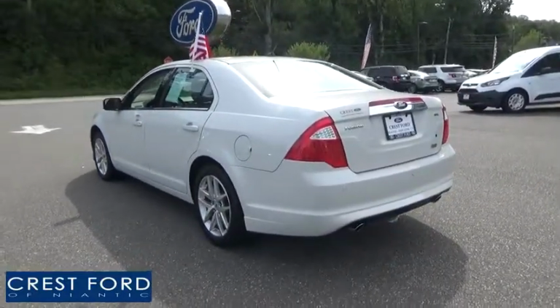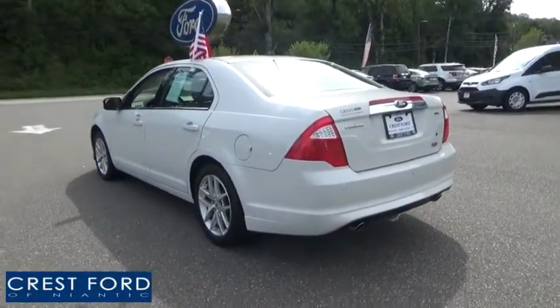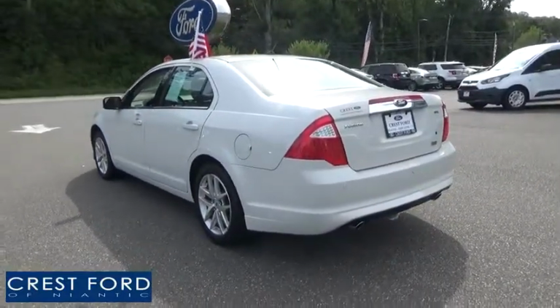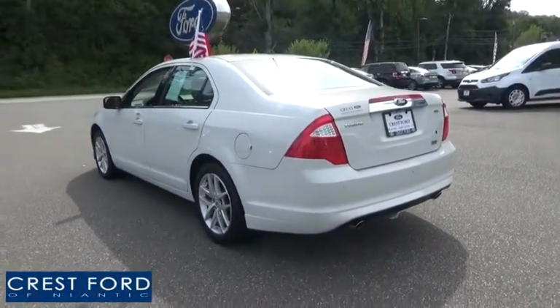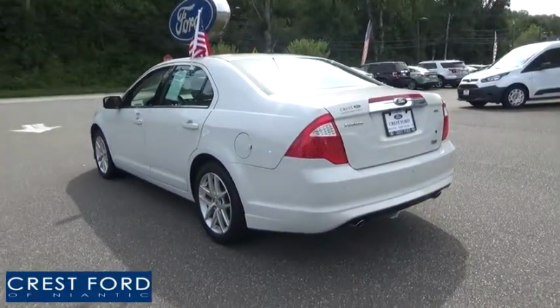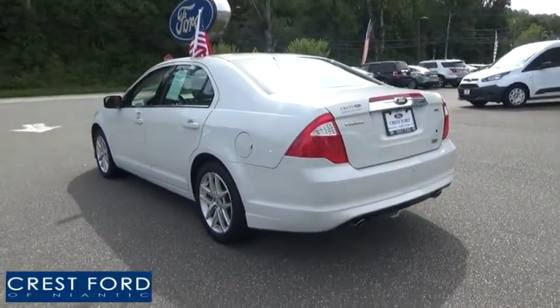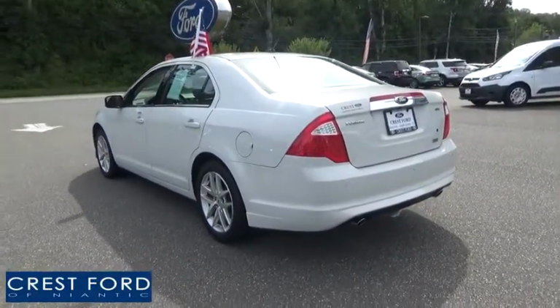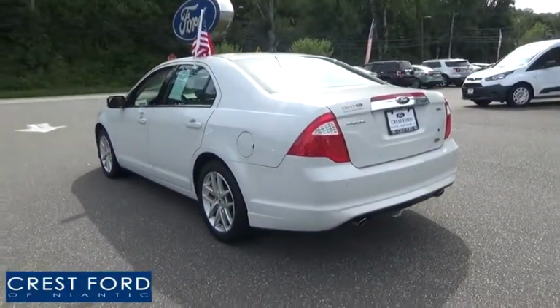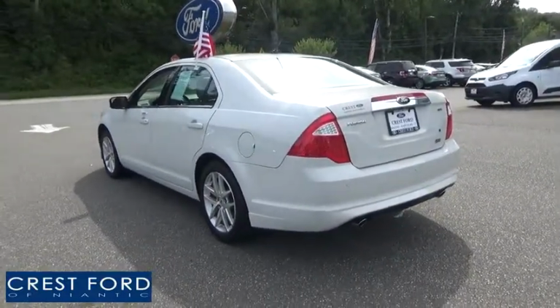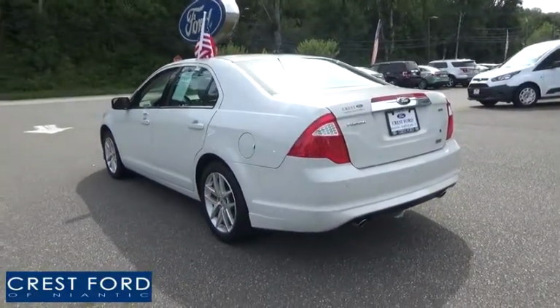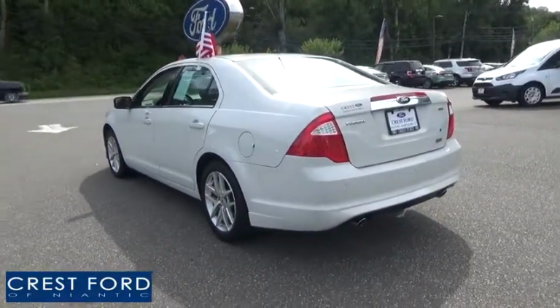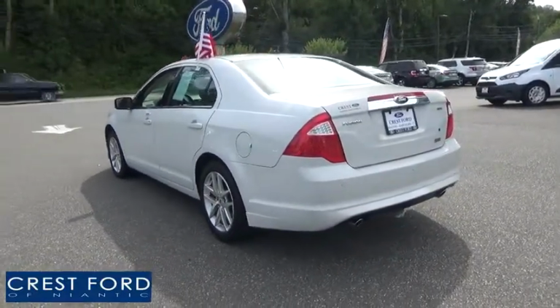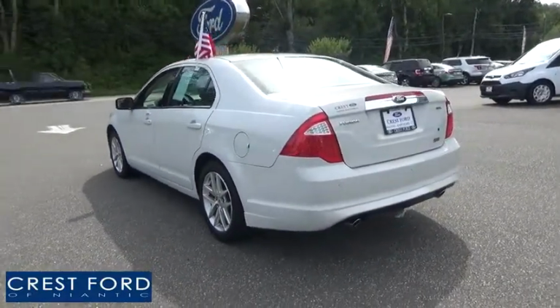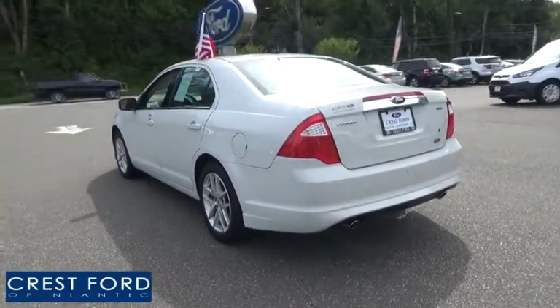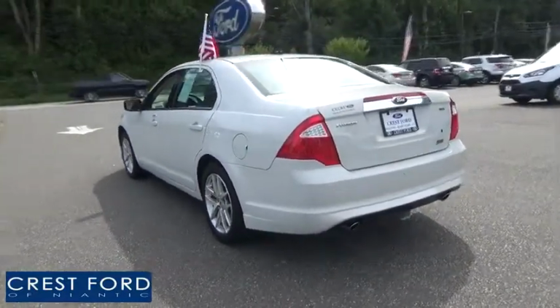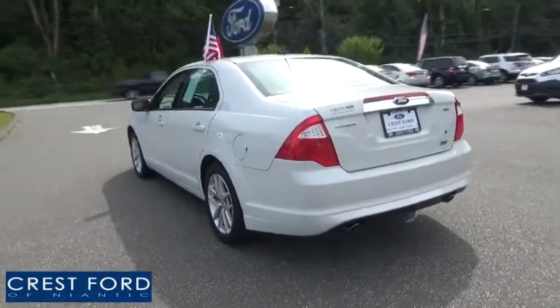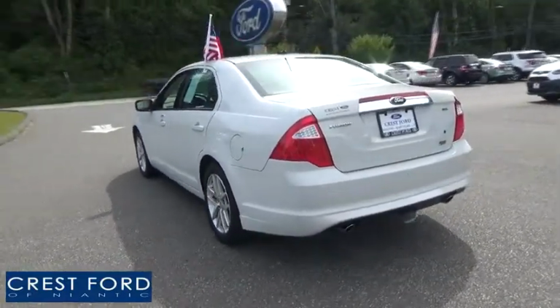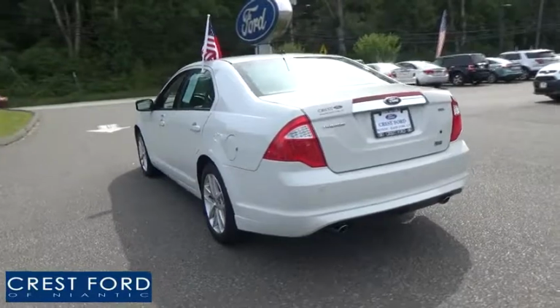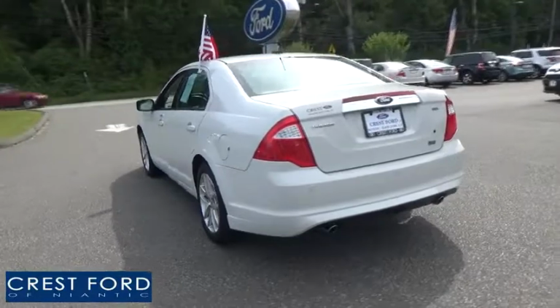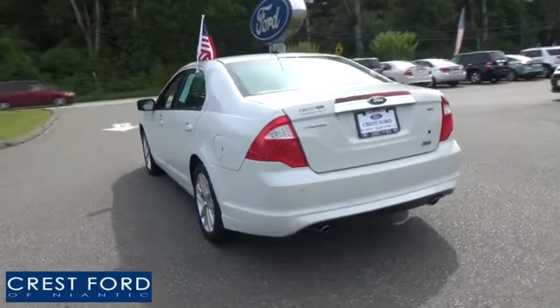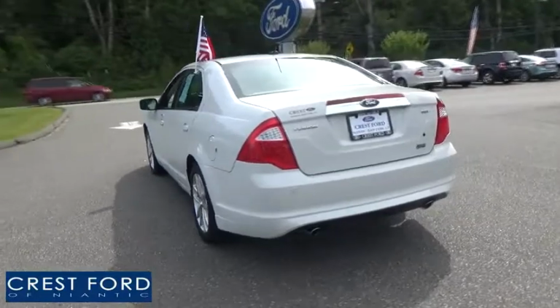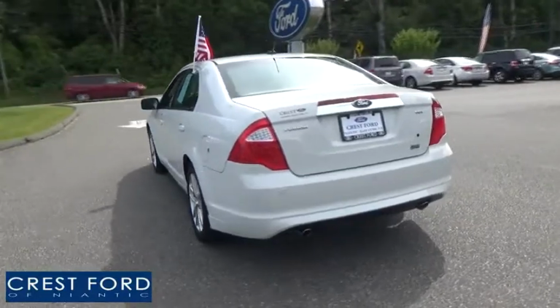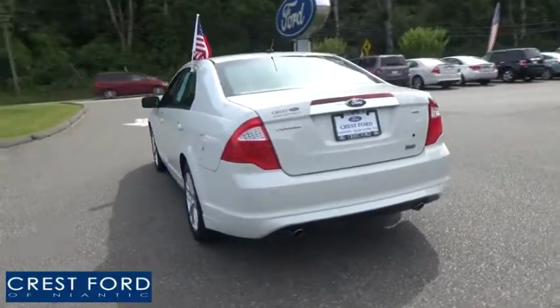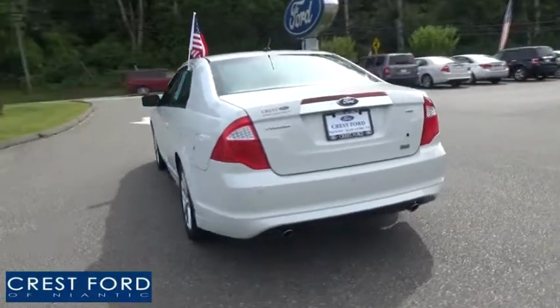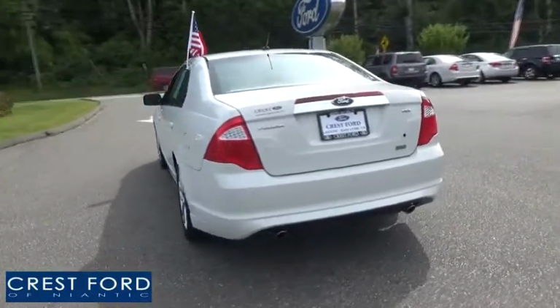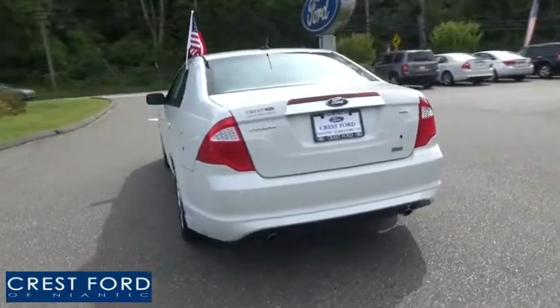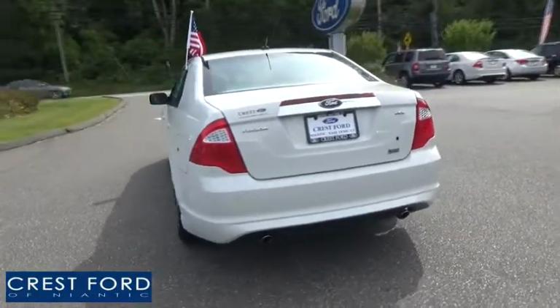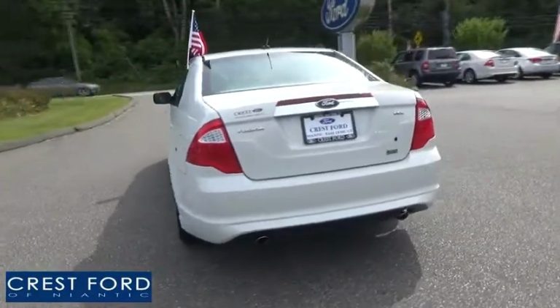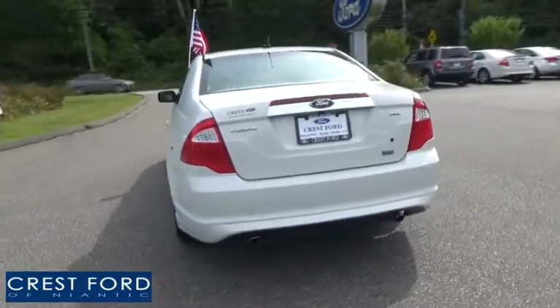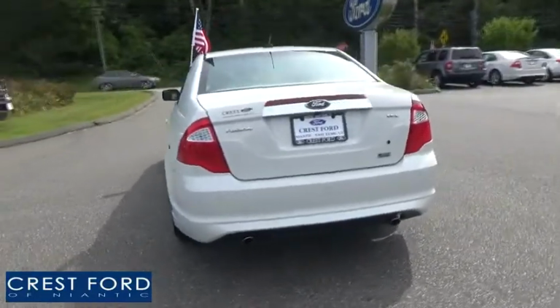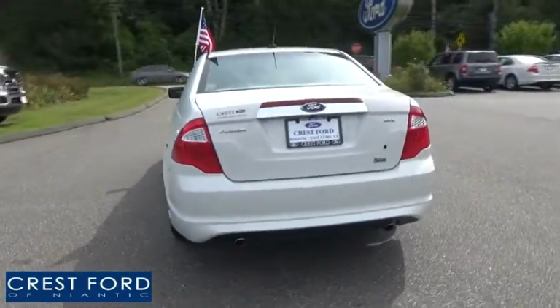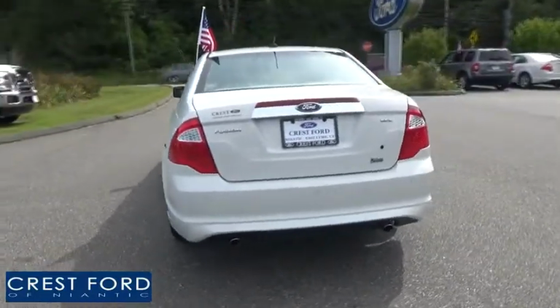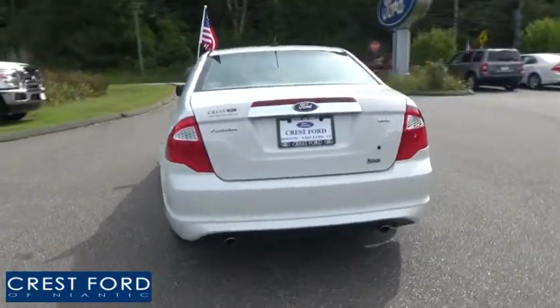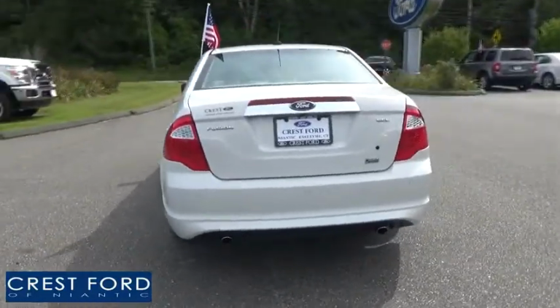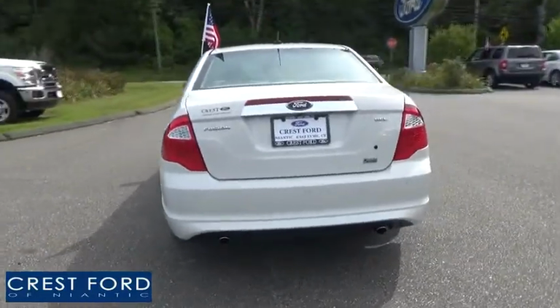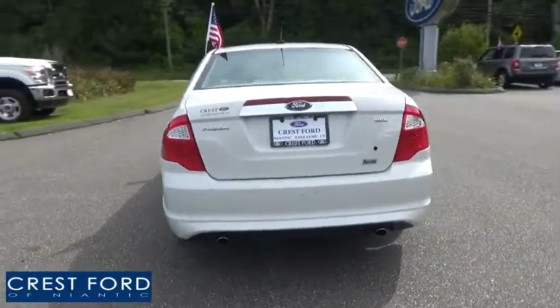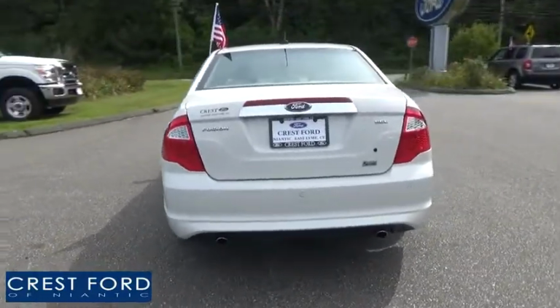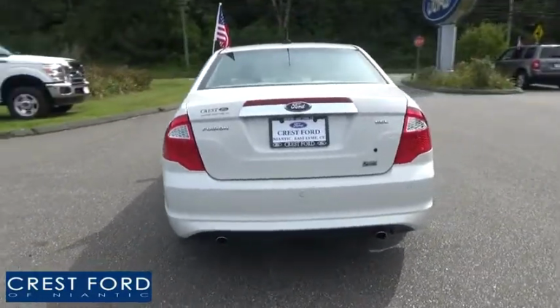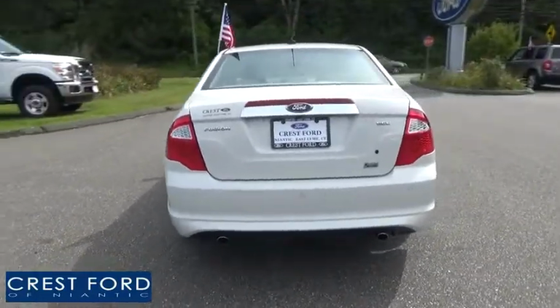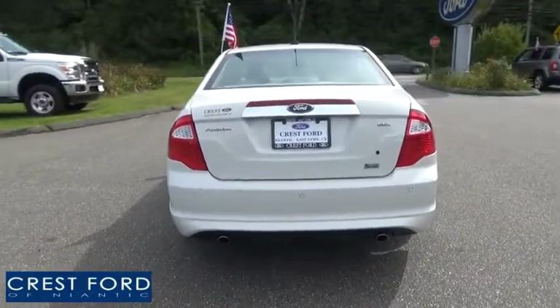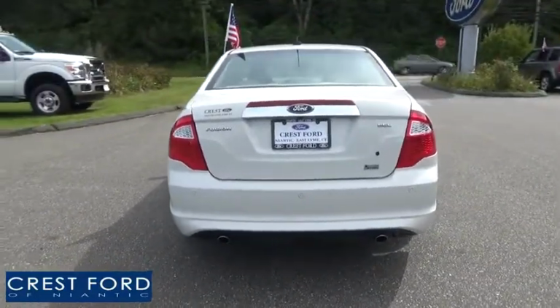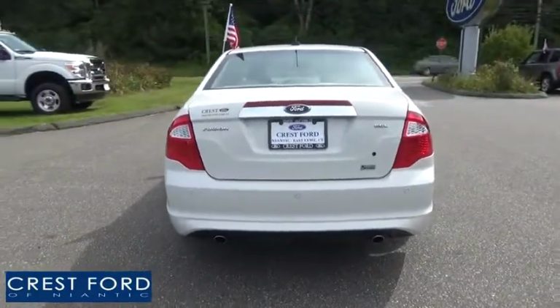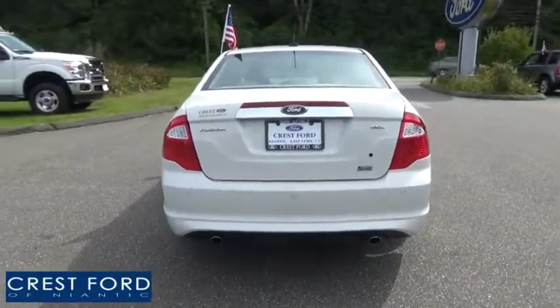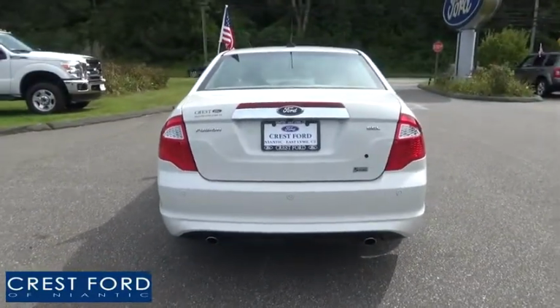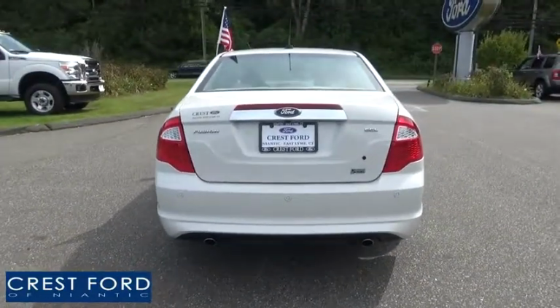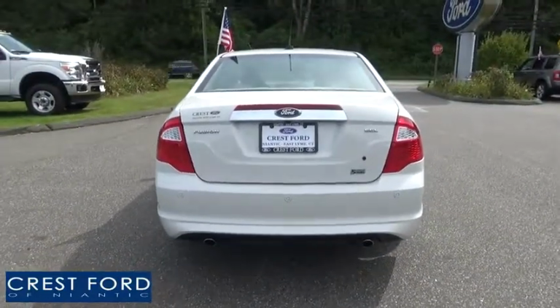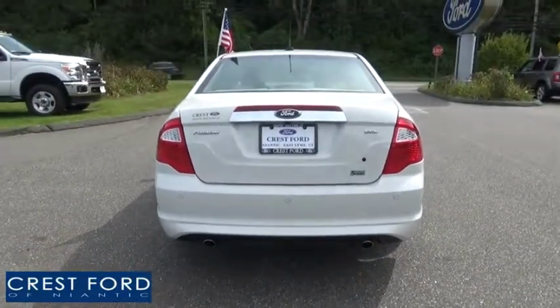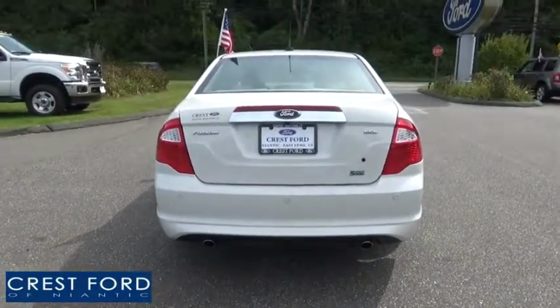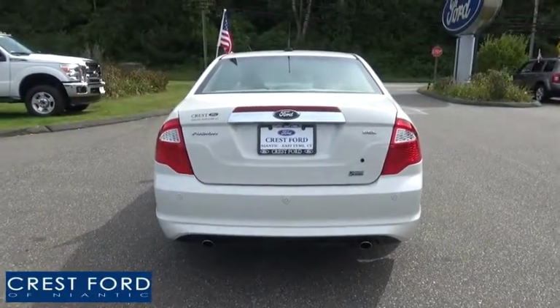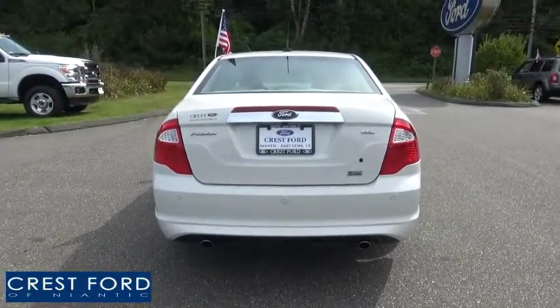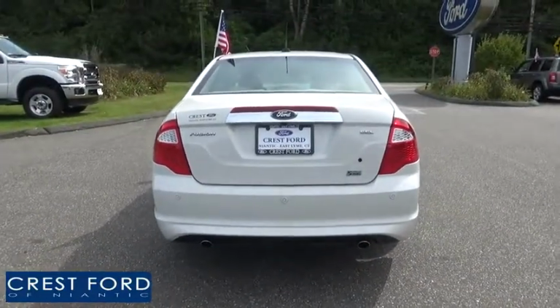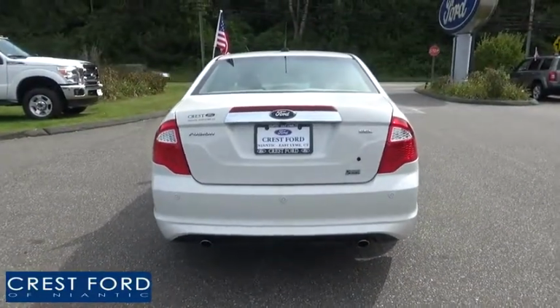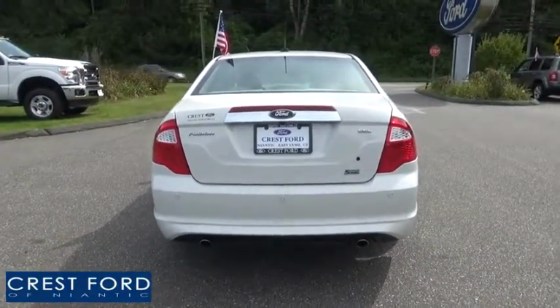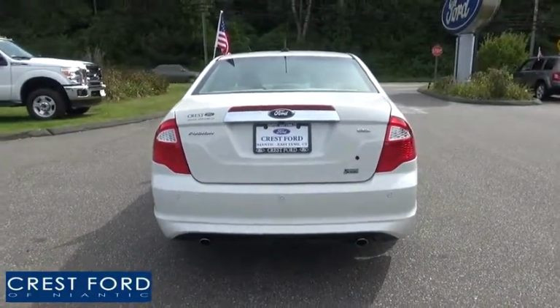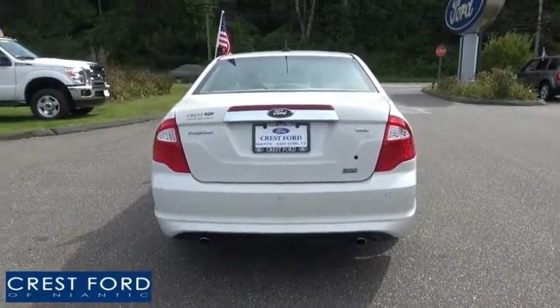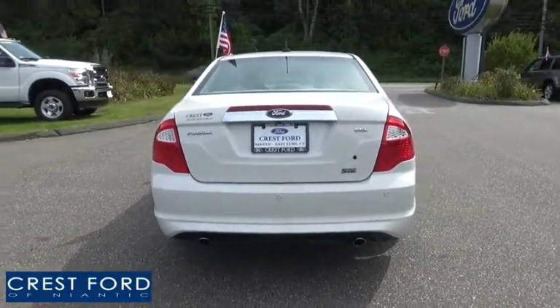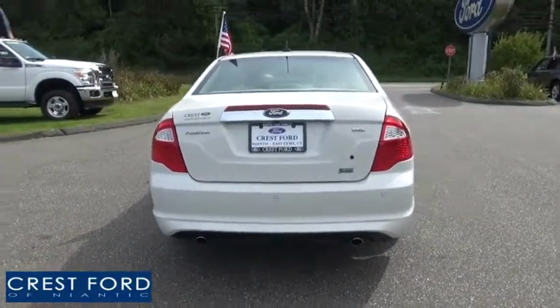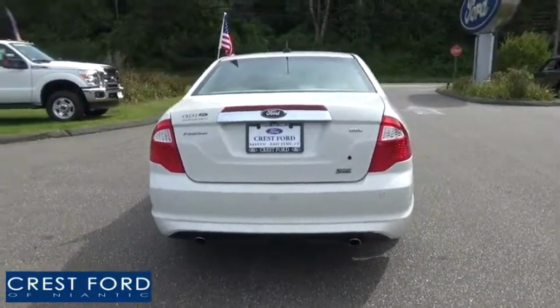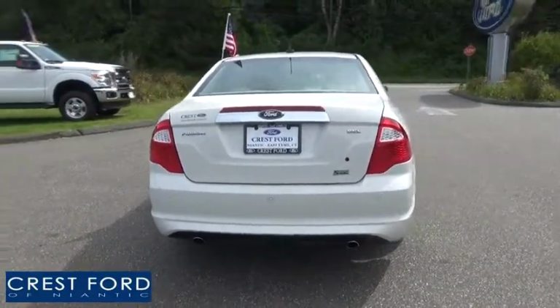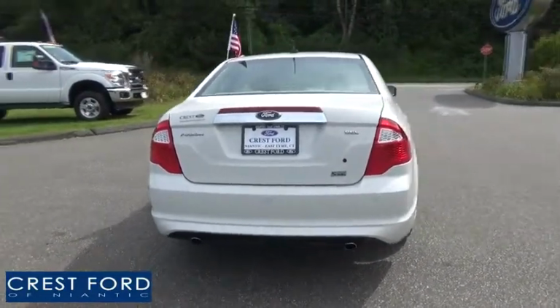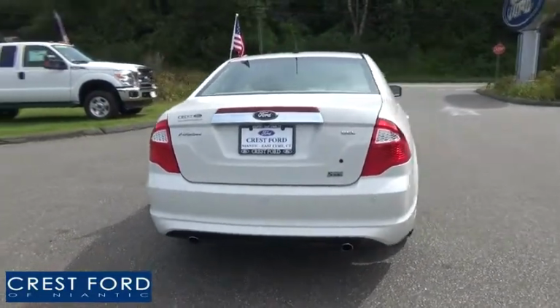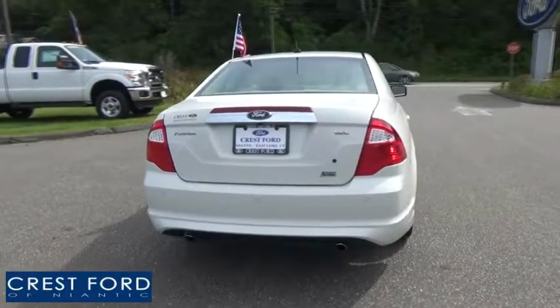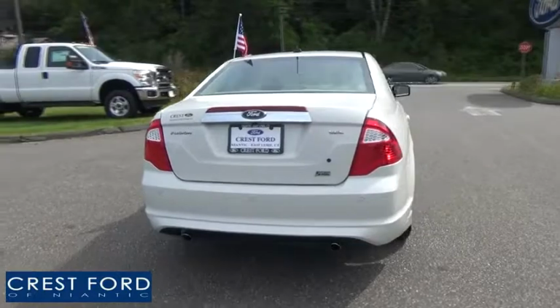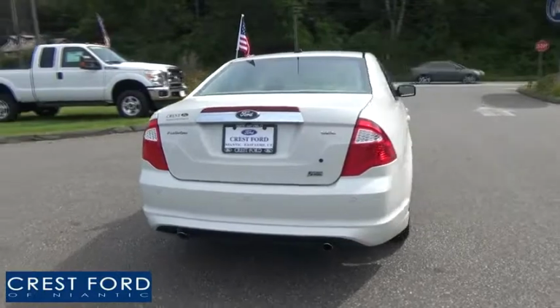Engine immobilizer. This vehicle offers reliability and good looks at a great price. So come in and take a test drive today.